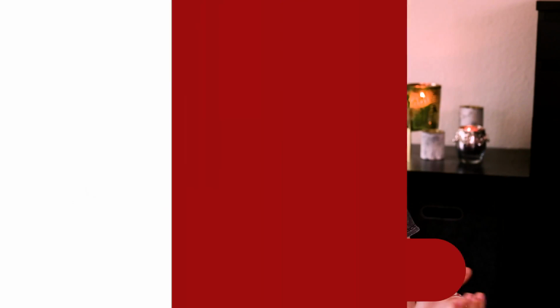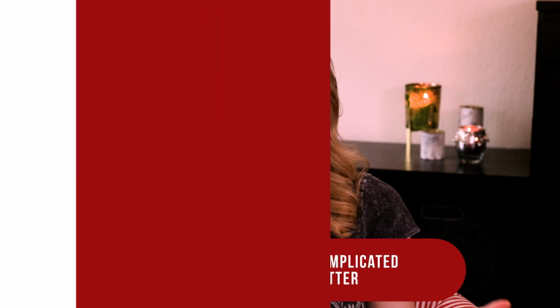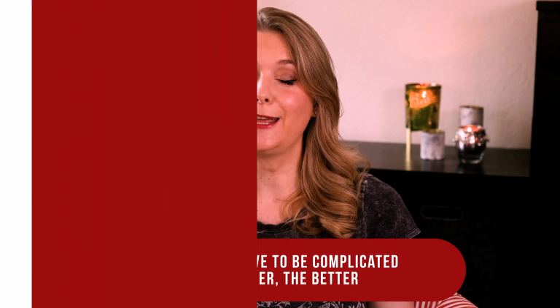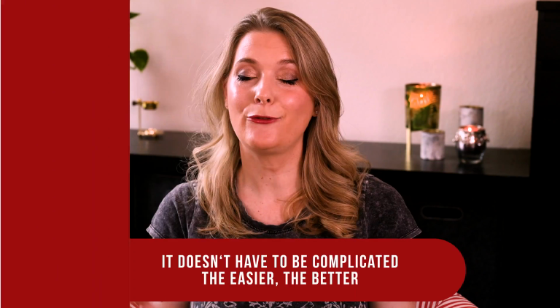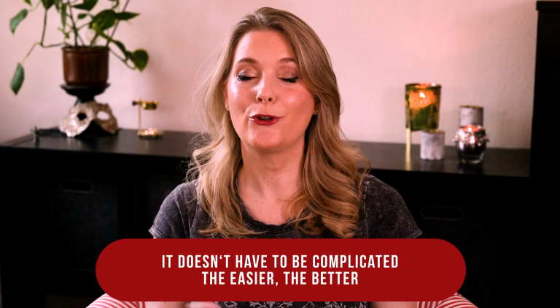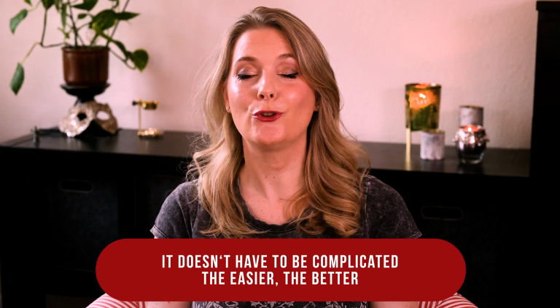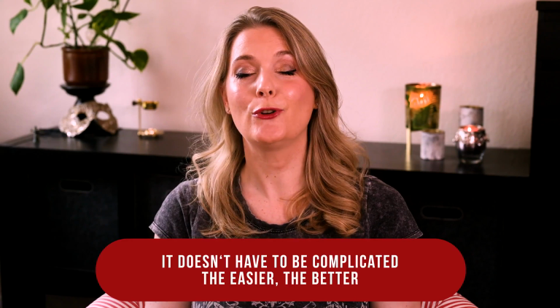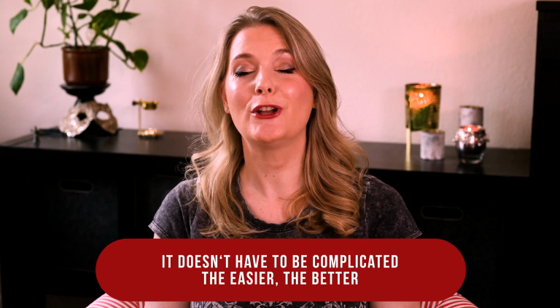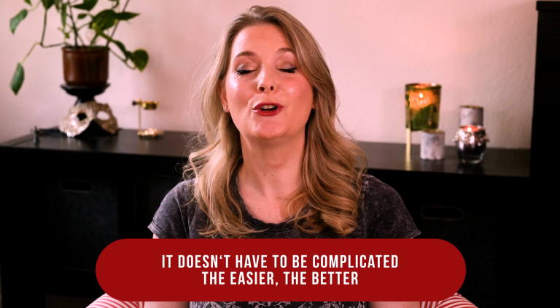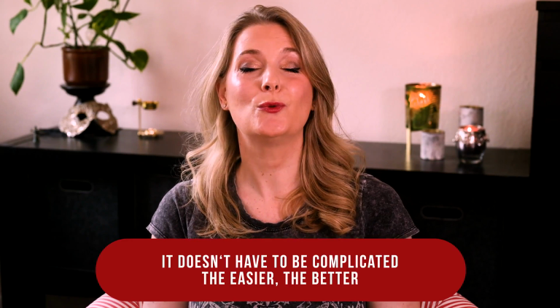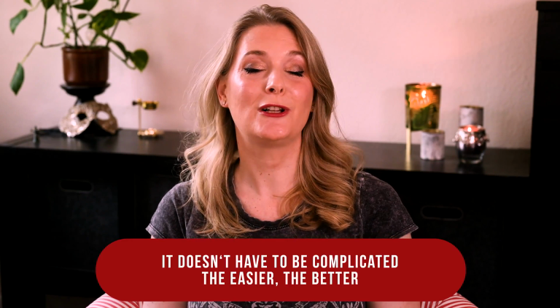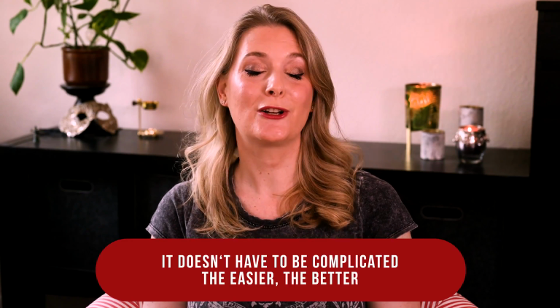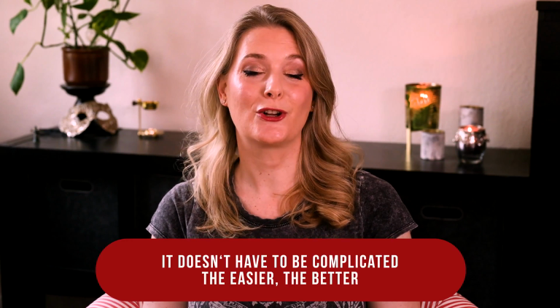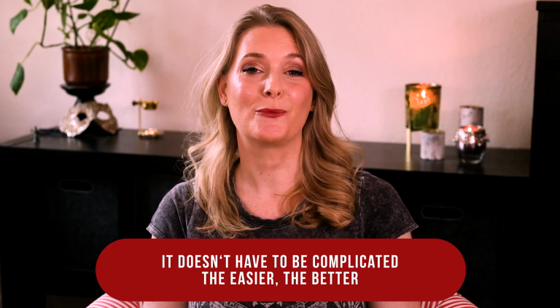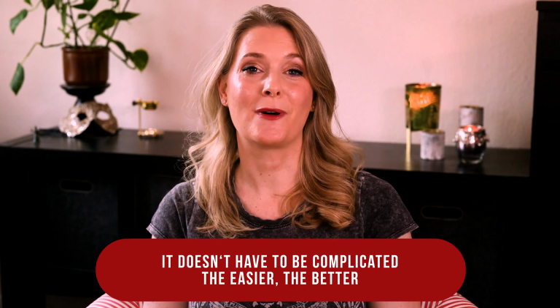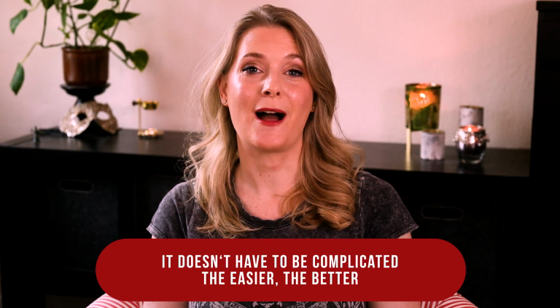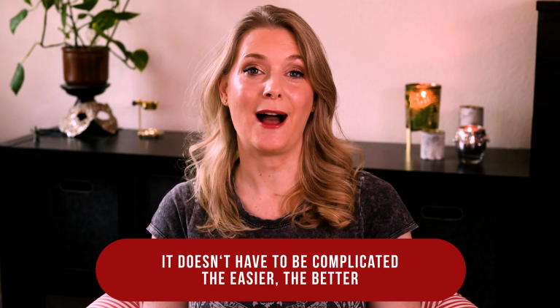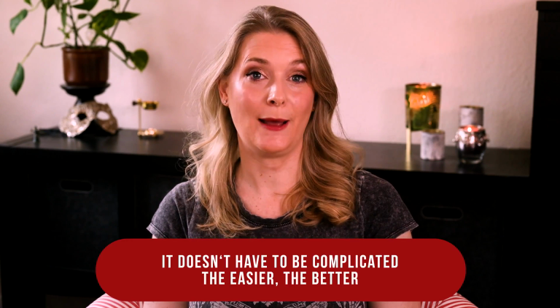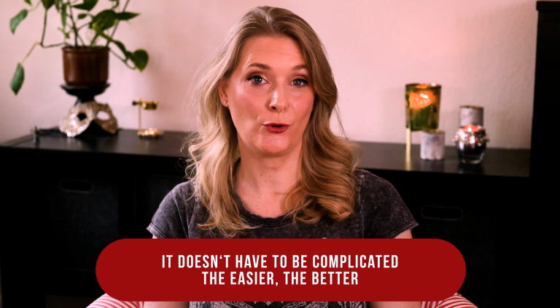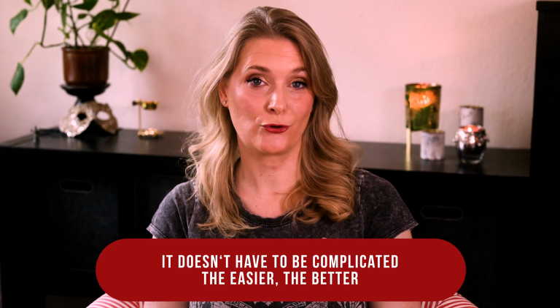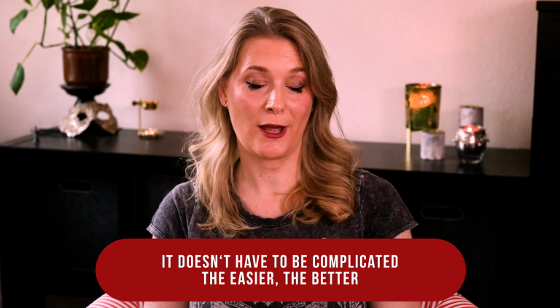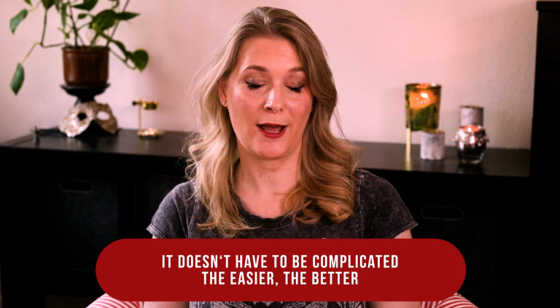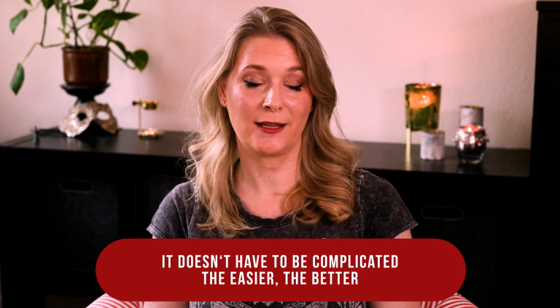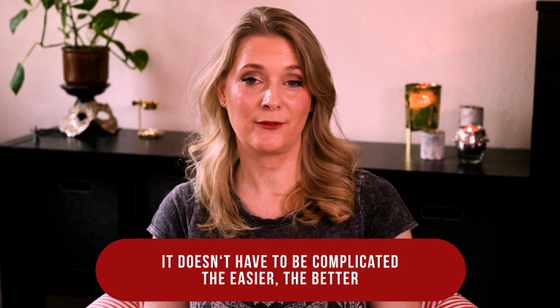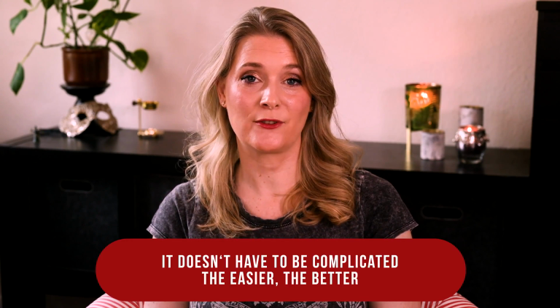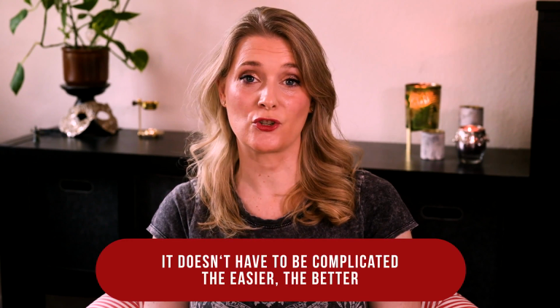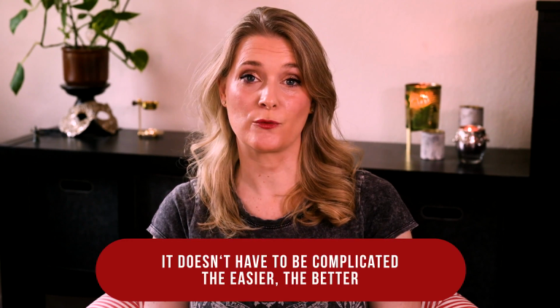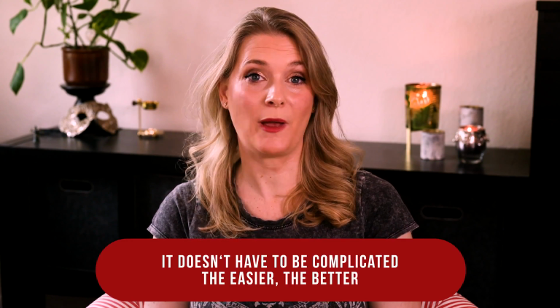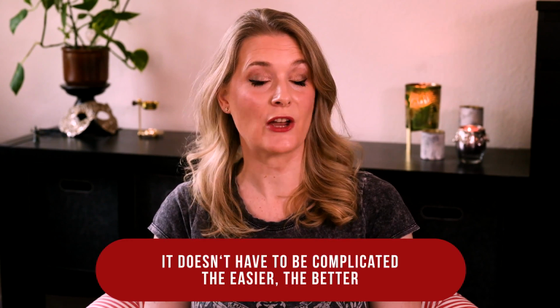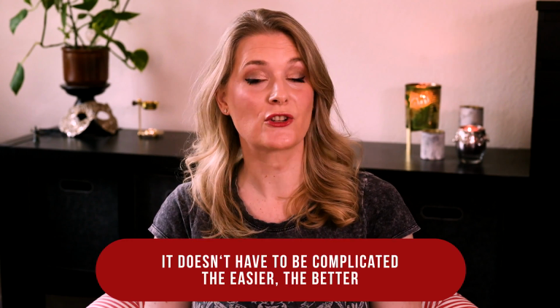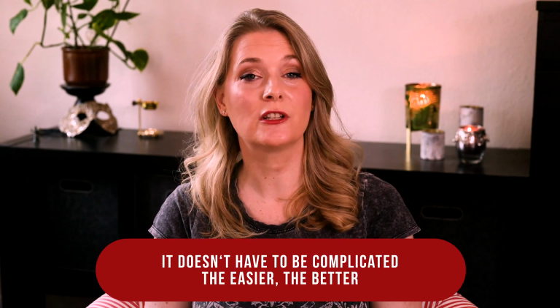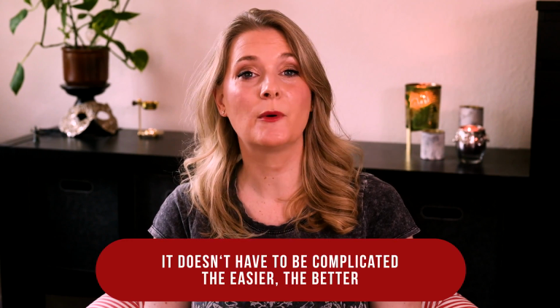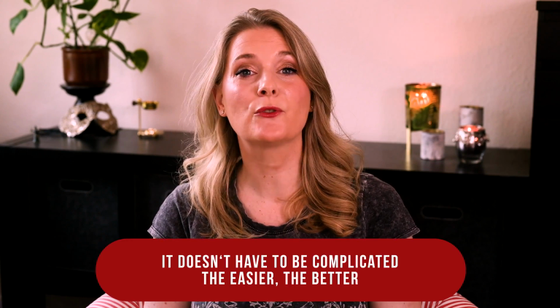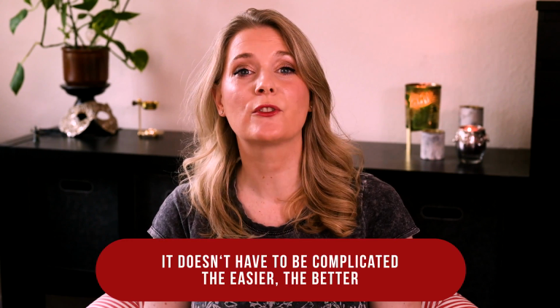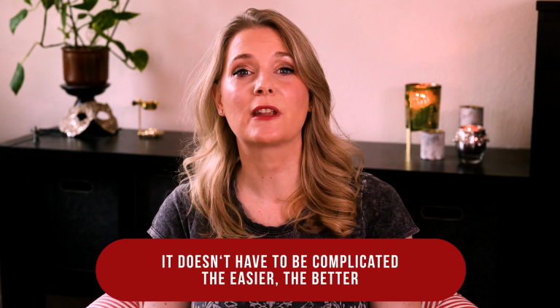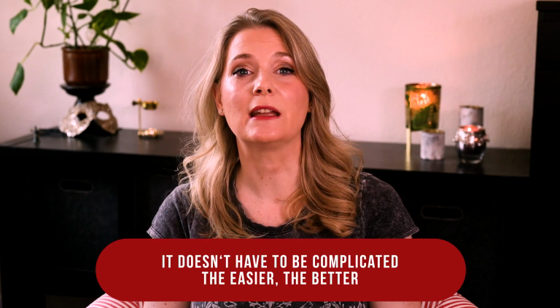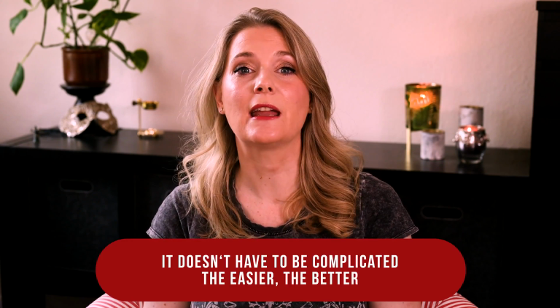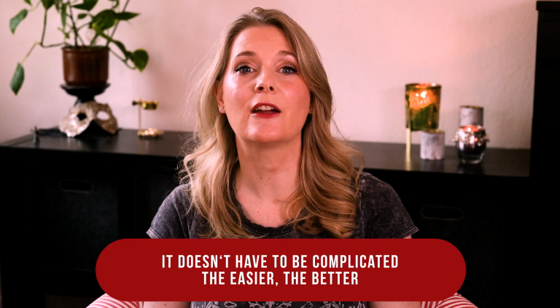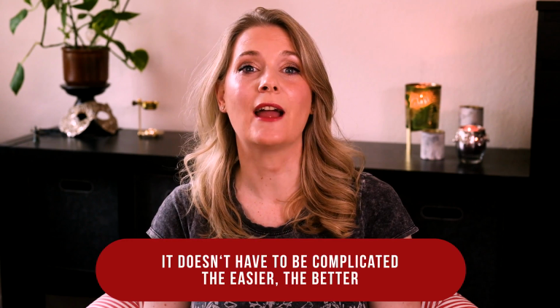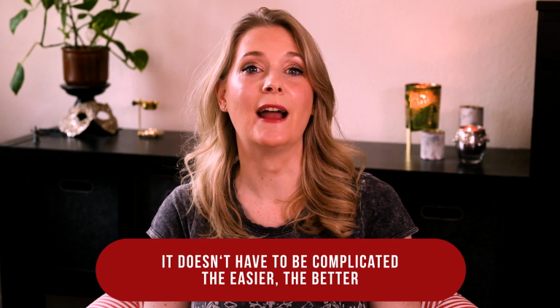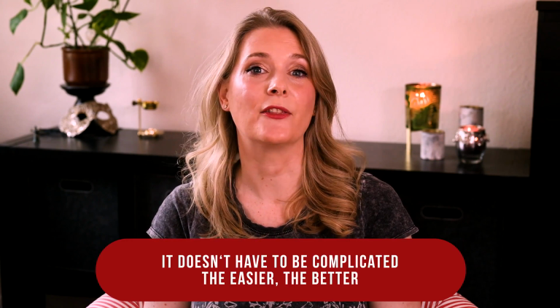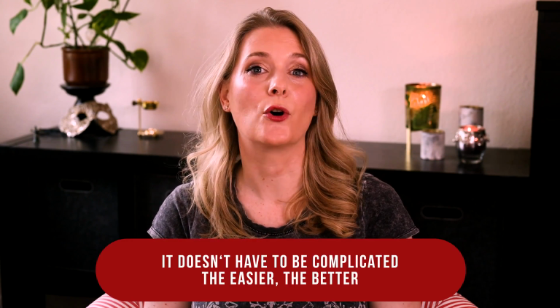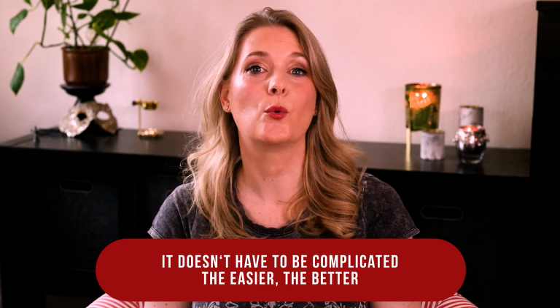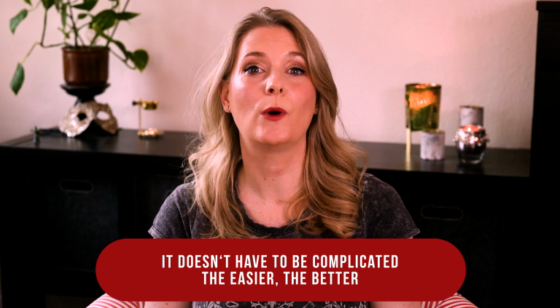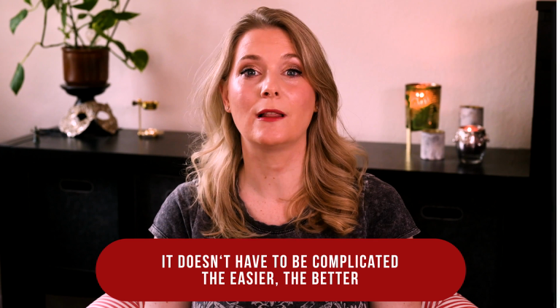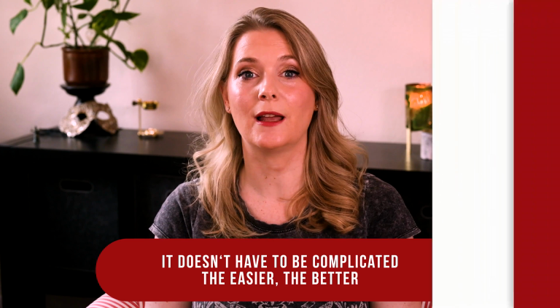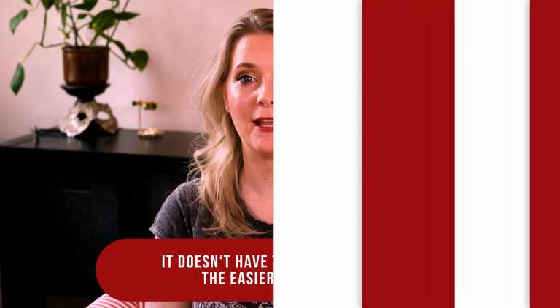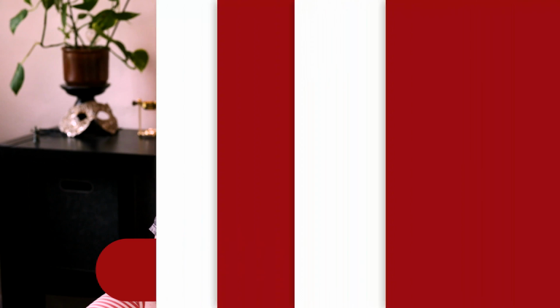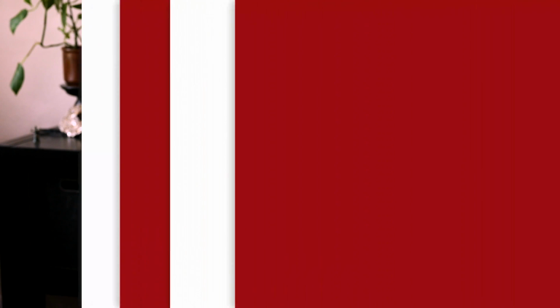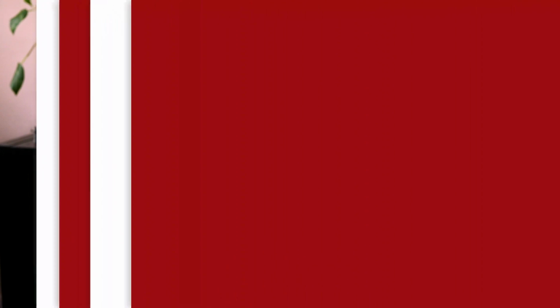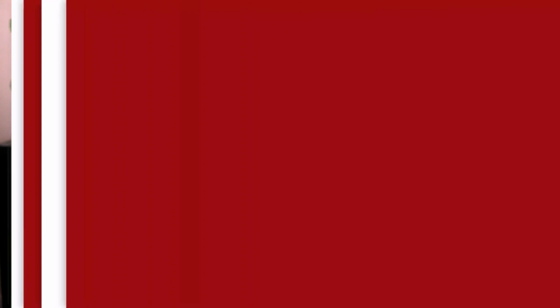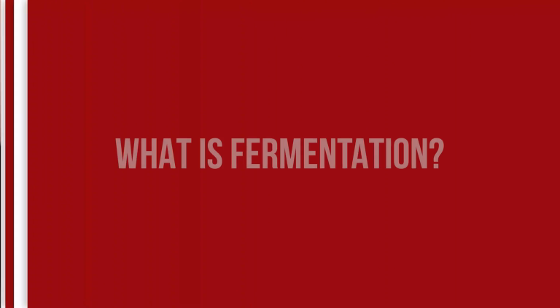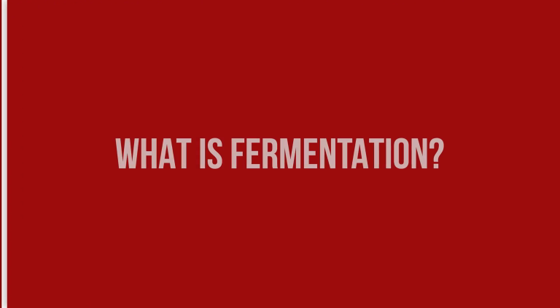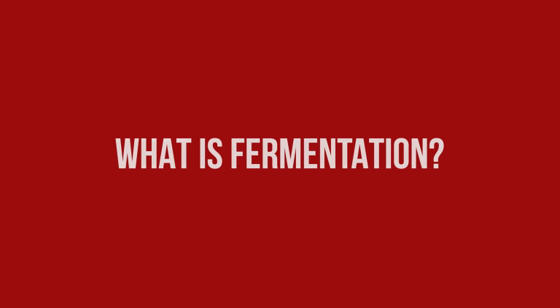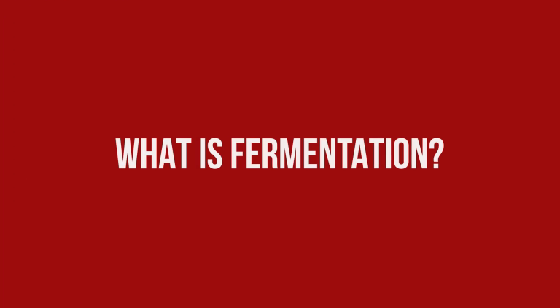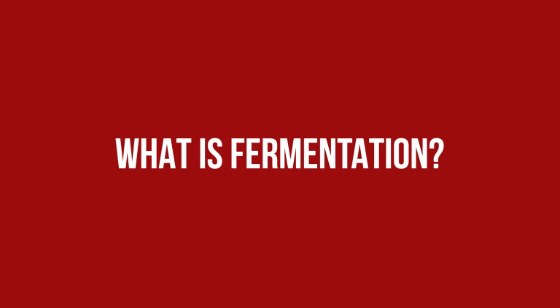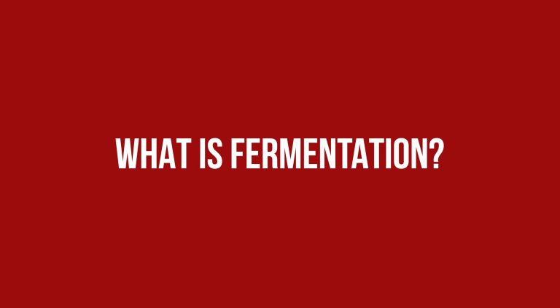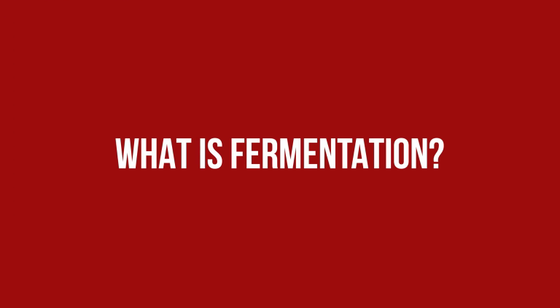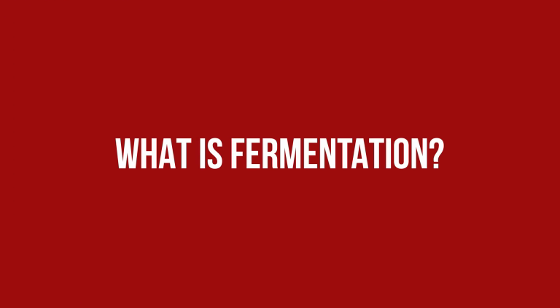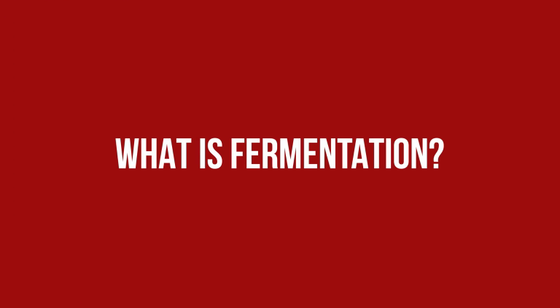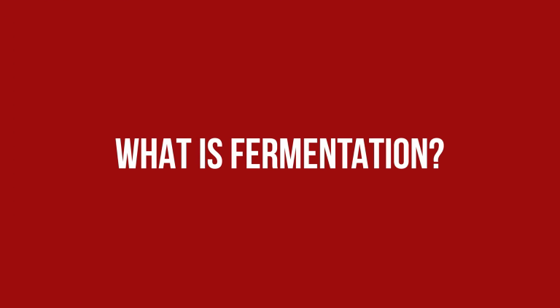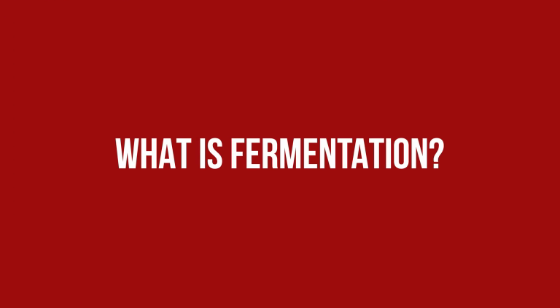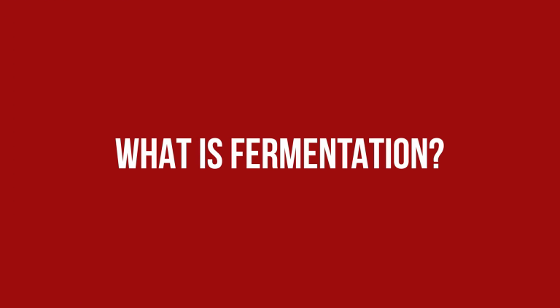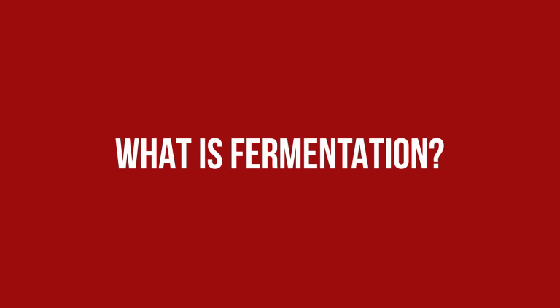If you are new here, welcome! I am Dr. Anne, a physician passionate about skincare and well aging. To understand the process better, let's first talk about what fermentation actually is.